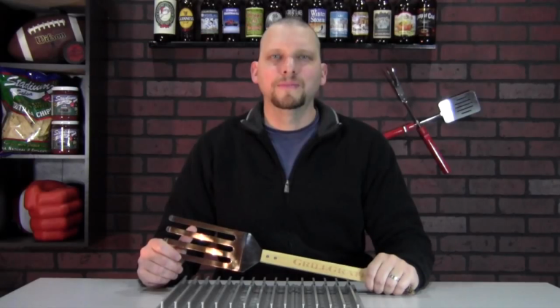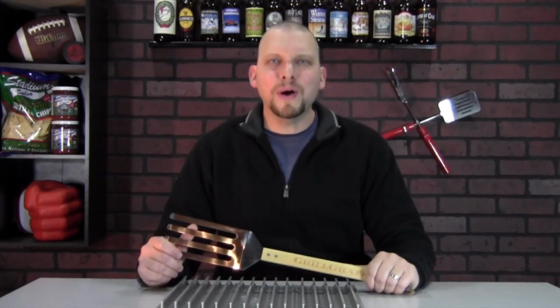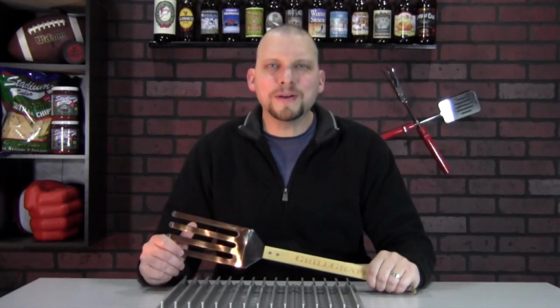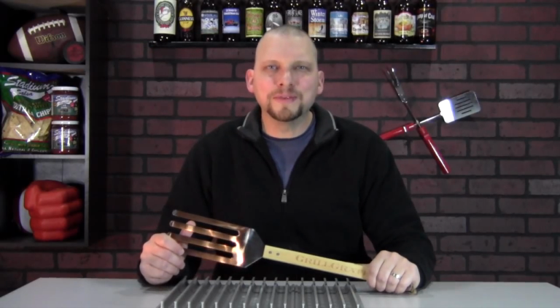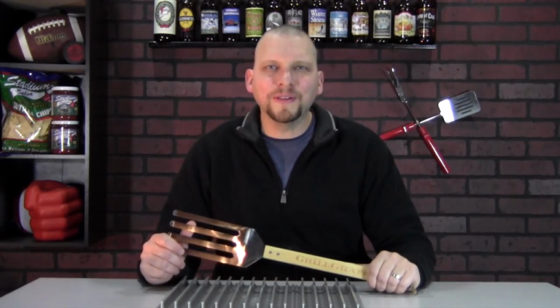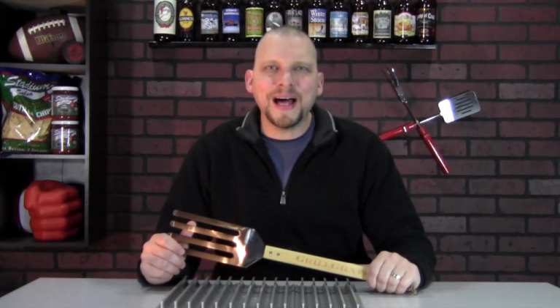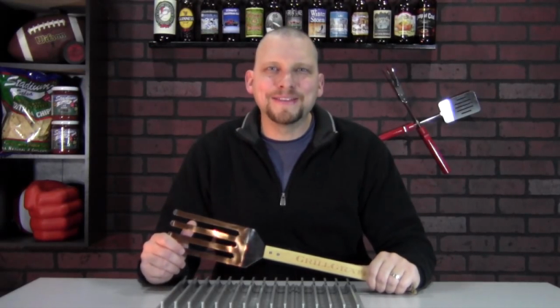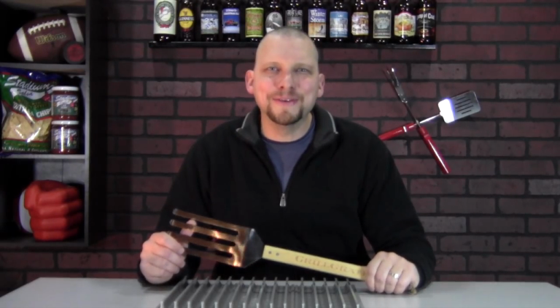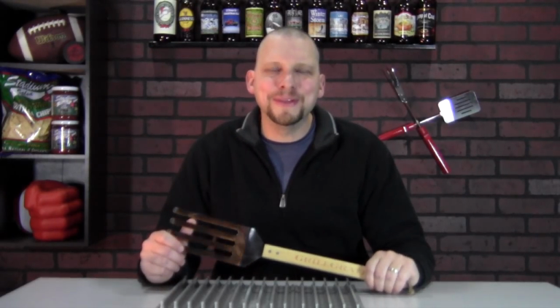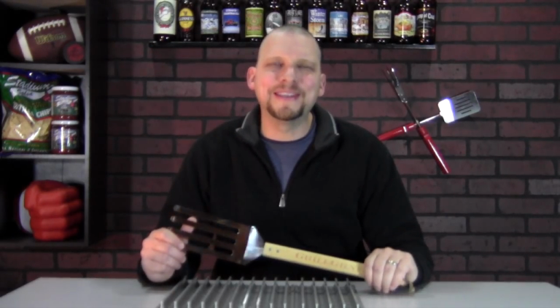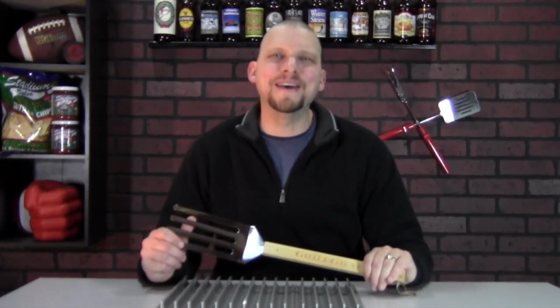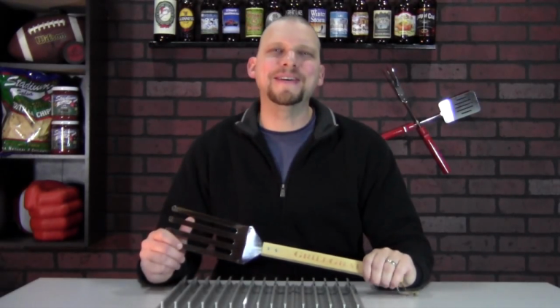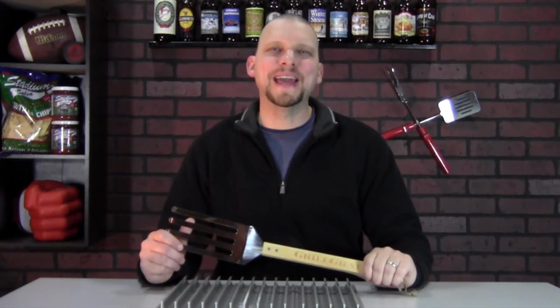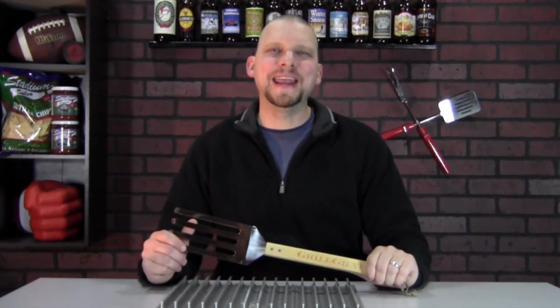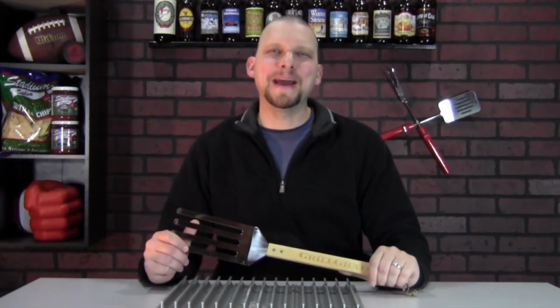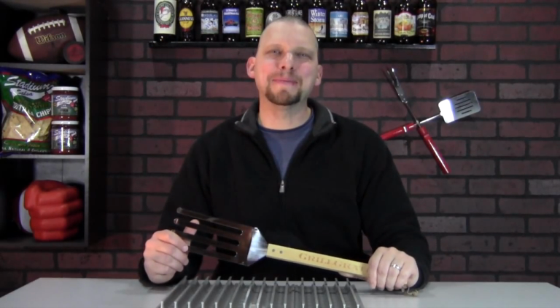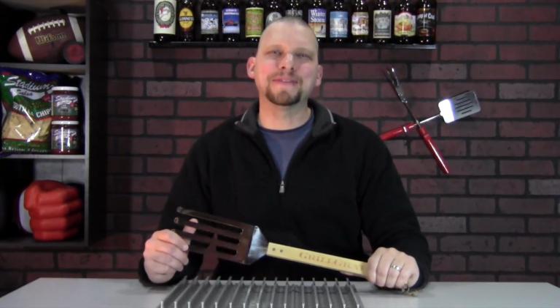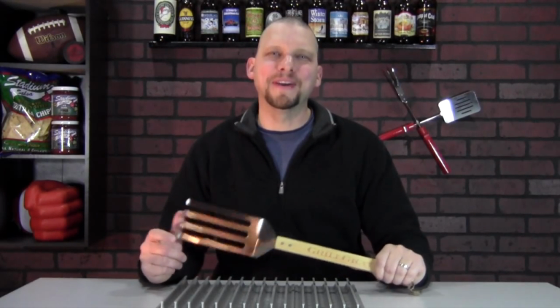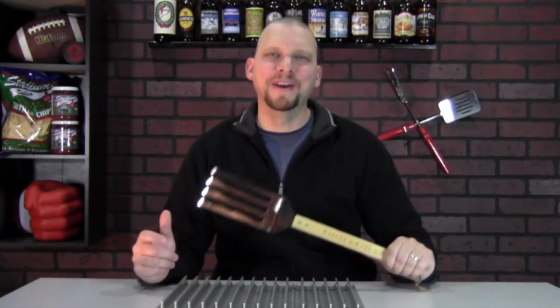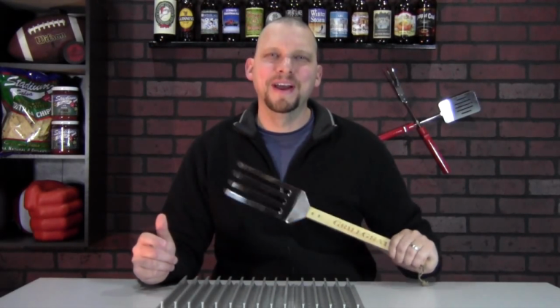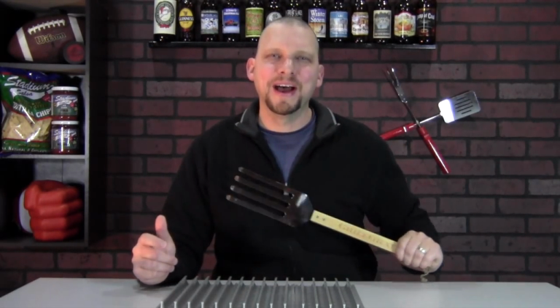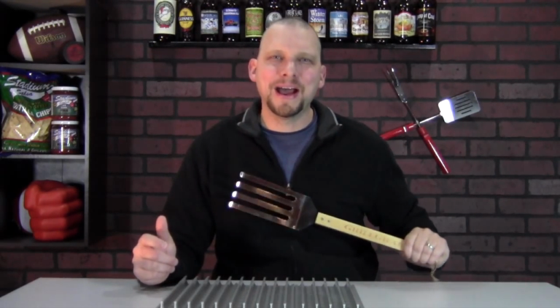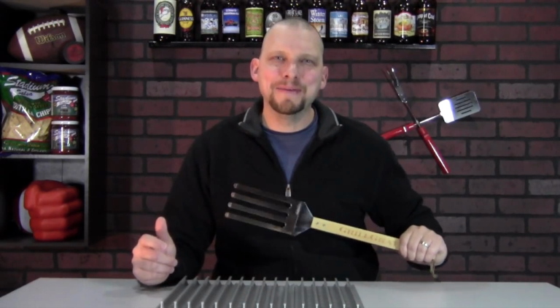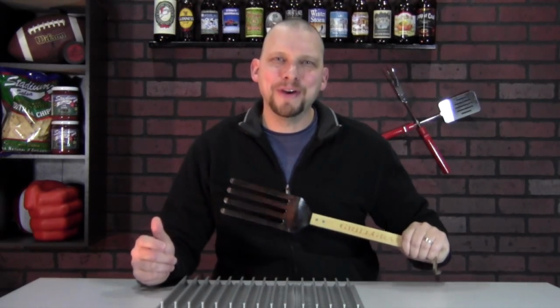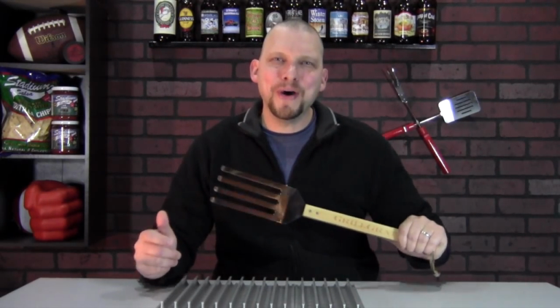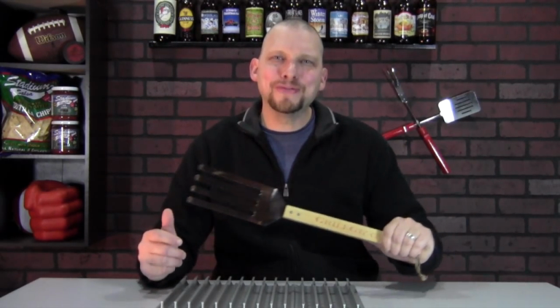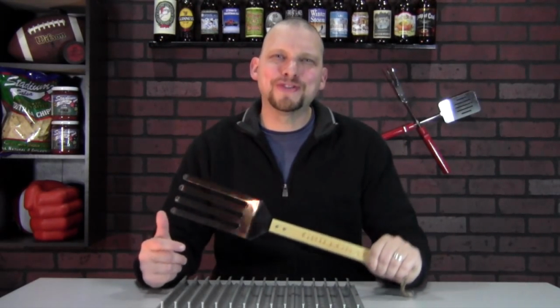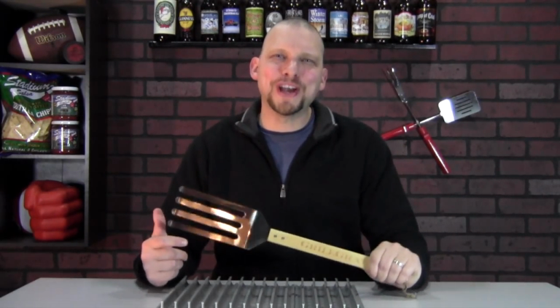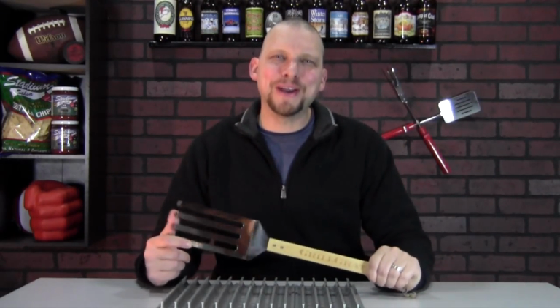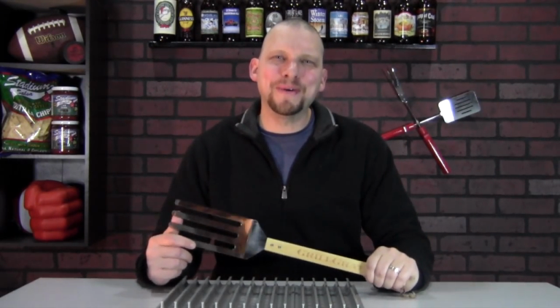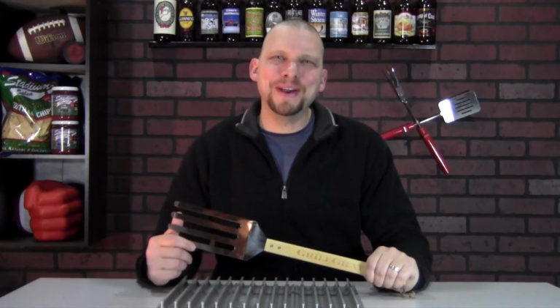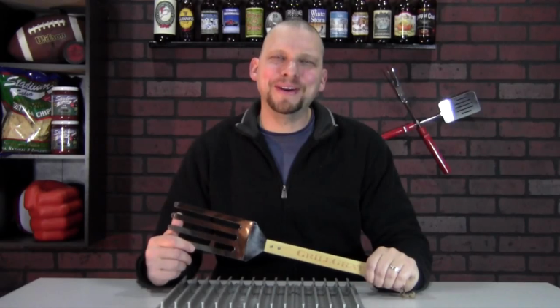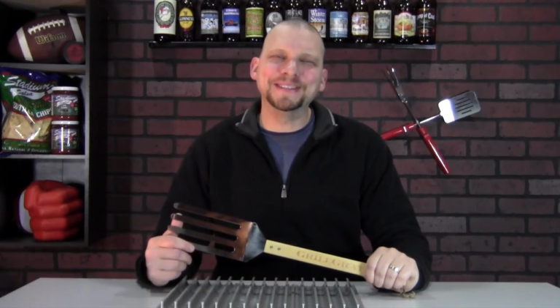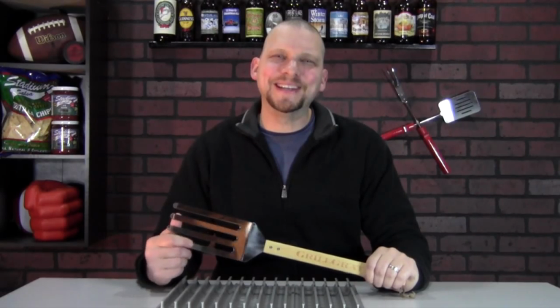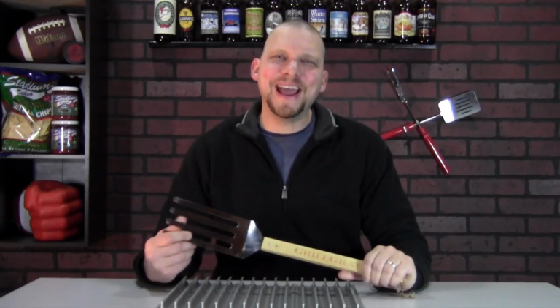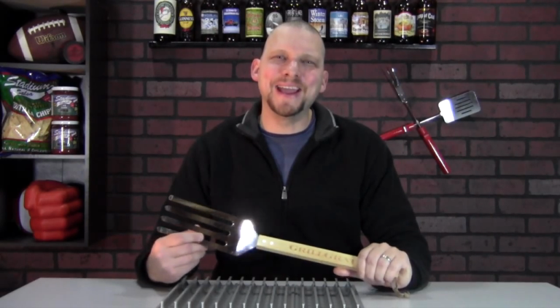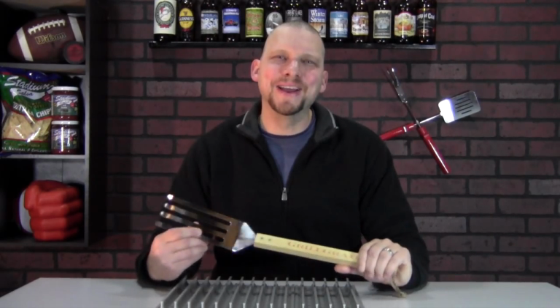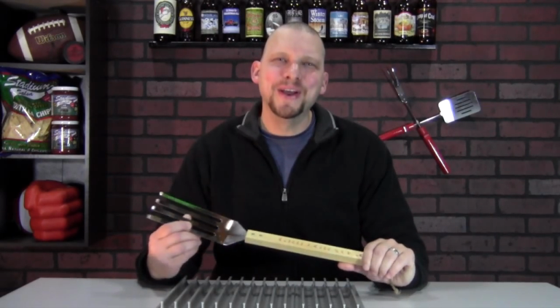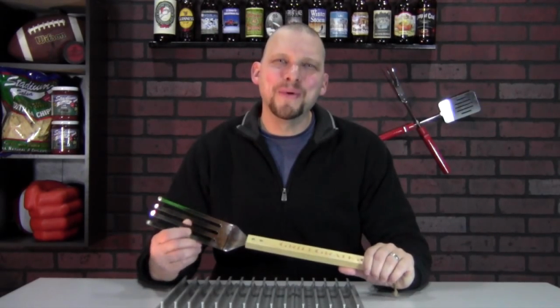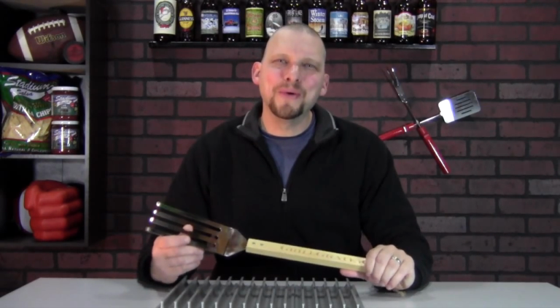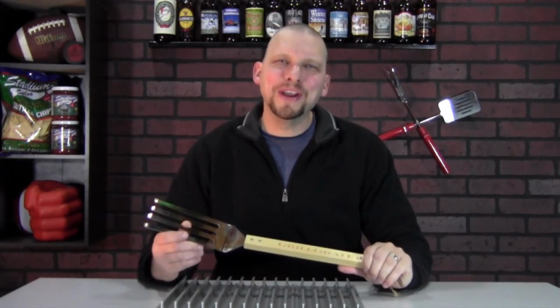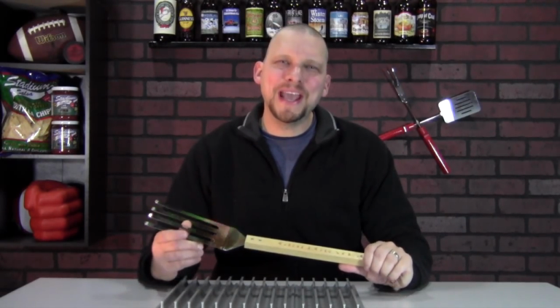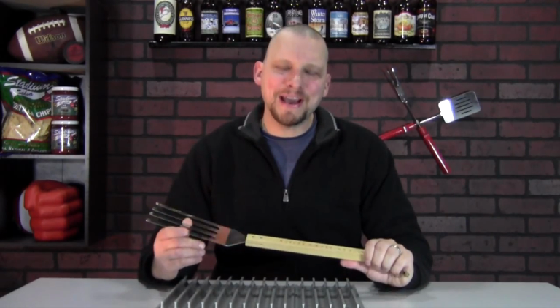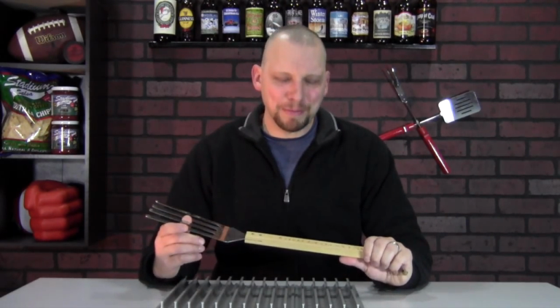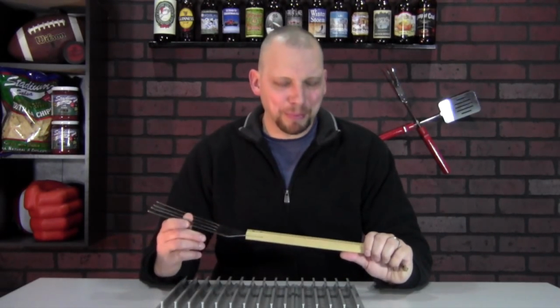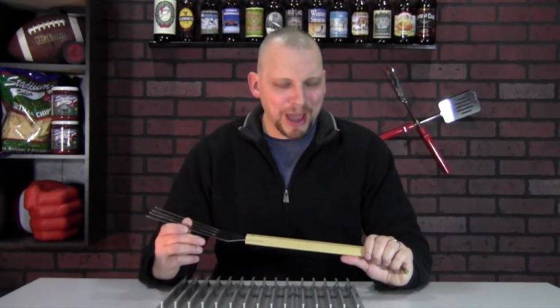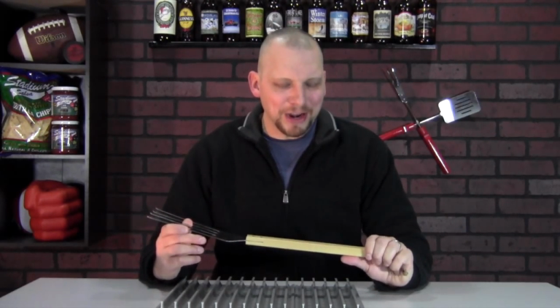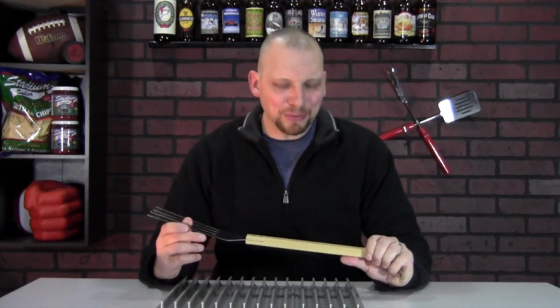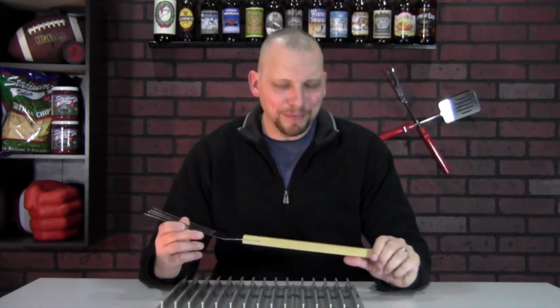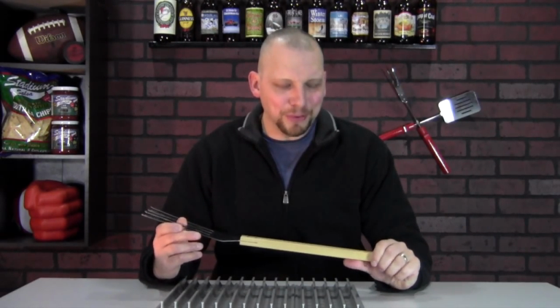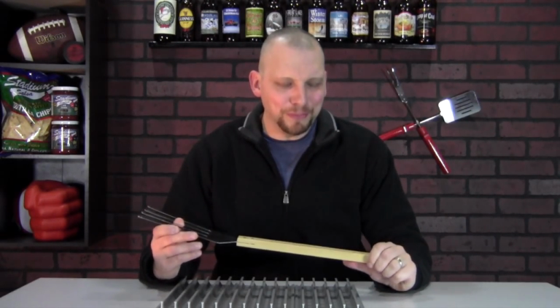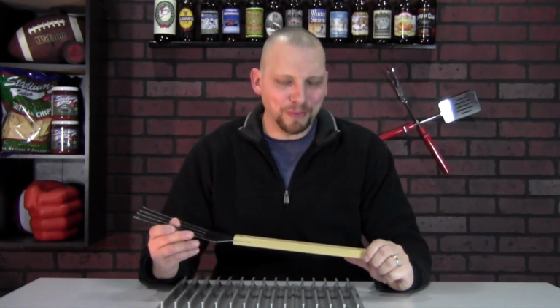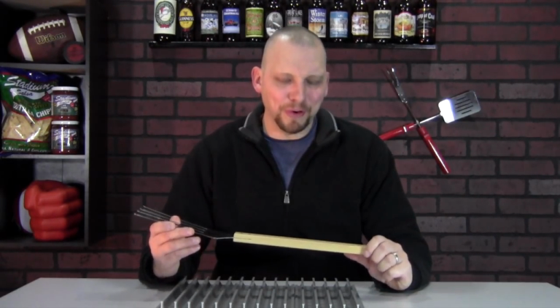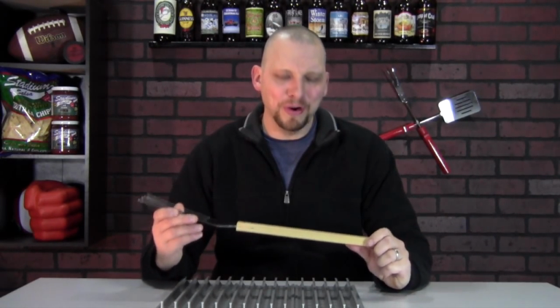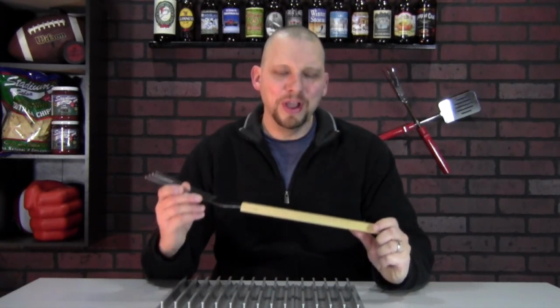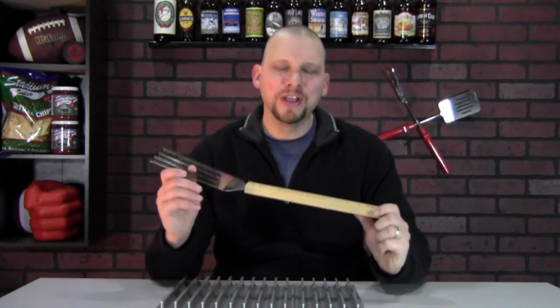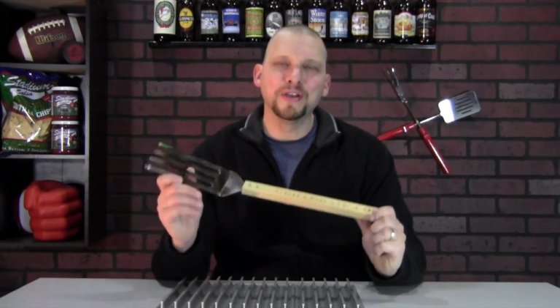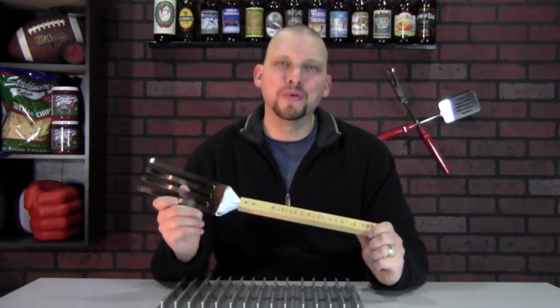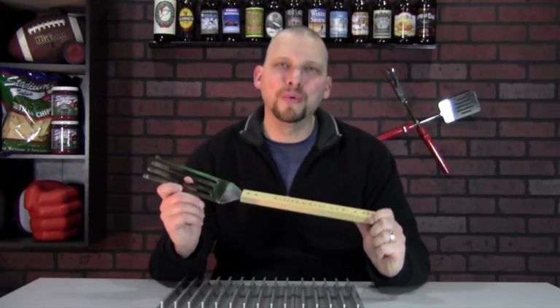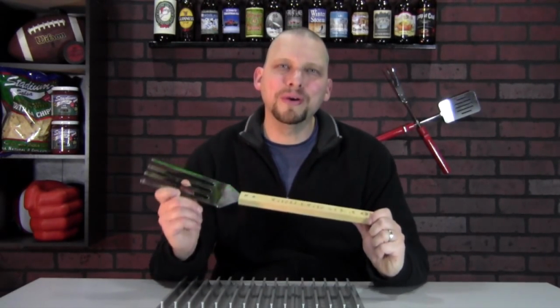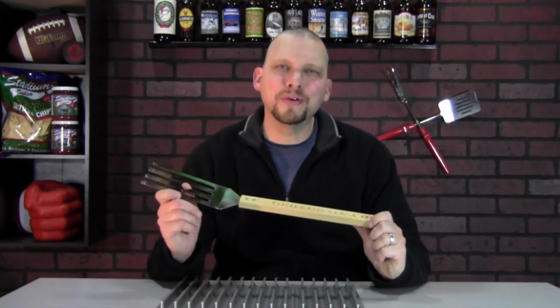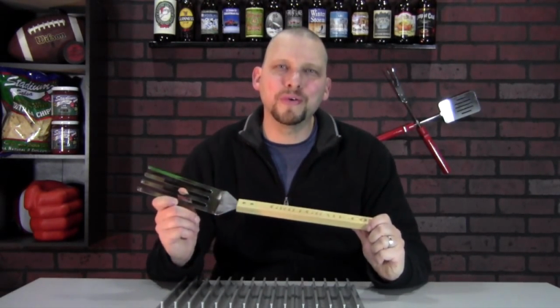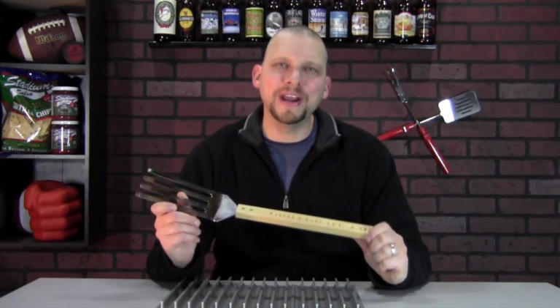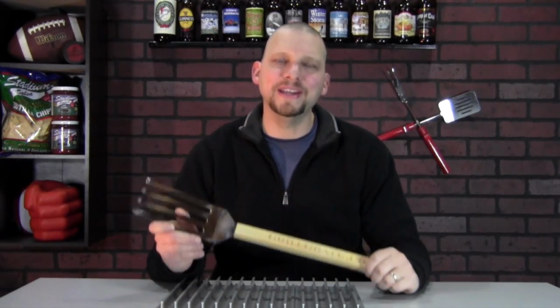Welcome to LATSU, the tailgating epicenter. I'm your host John Reiter, and today we have a product review for Grill Great.